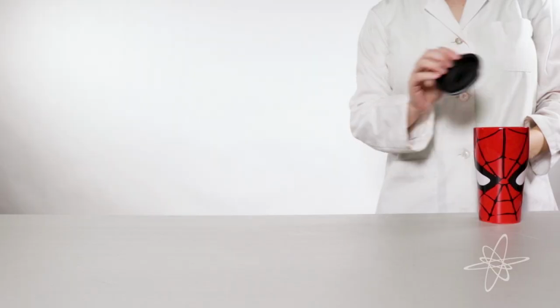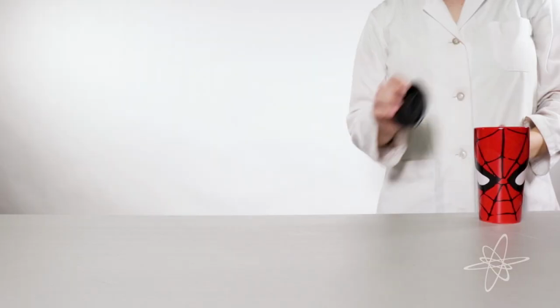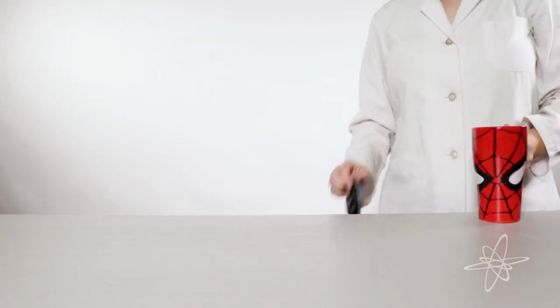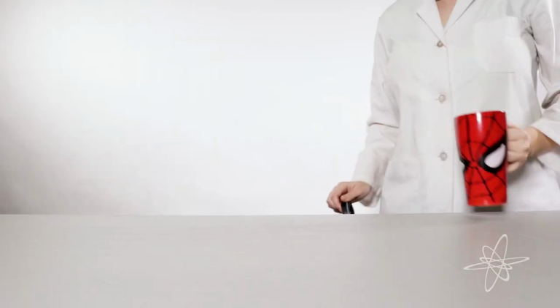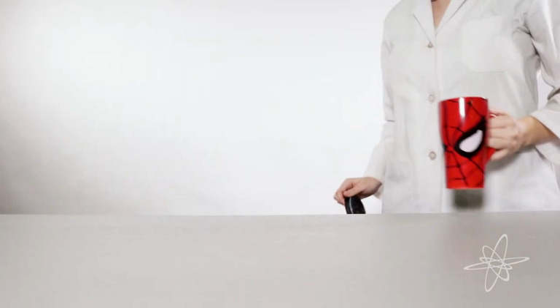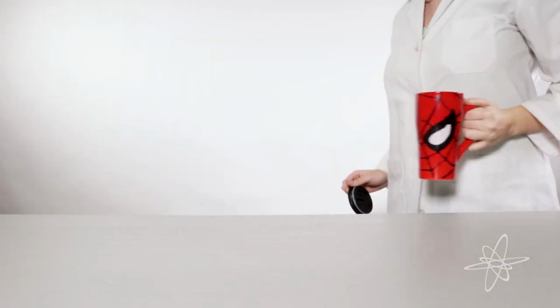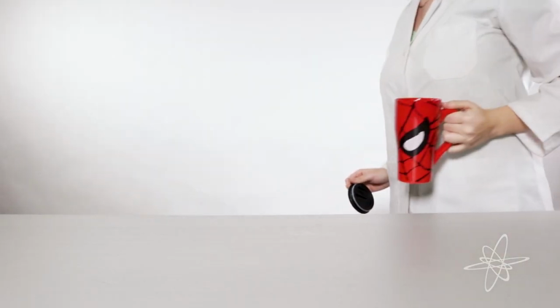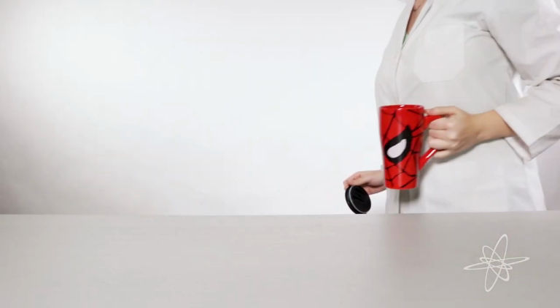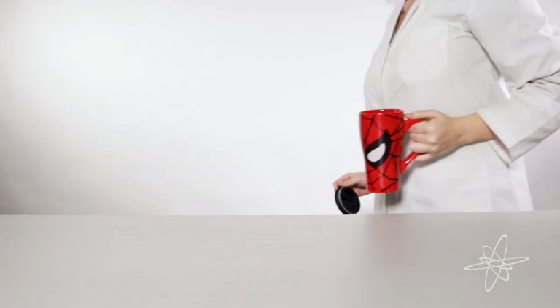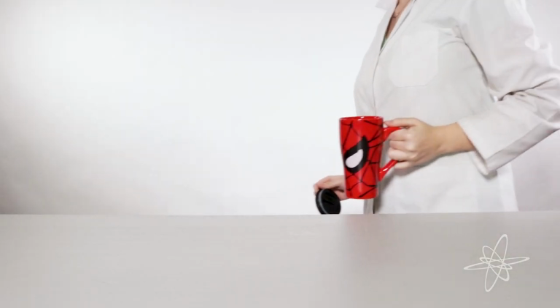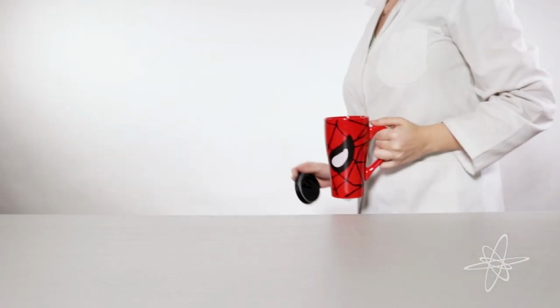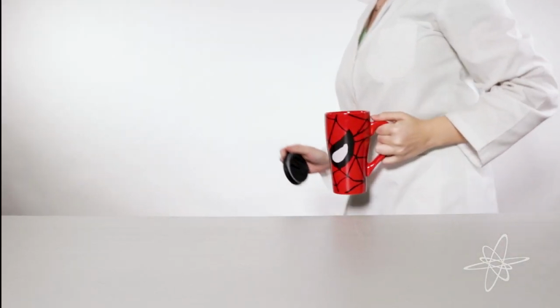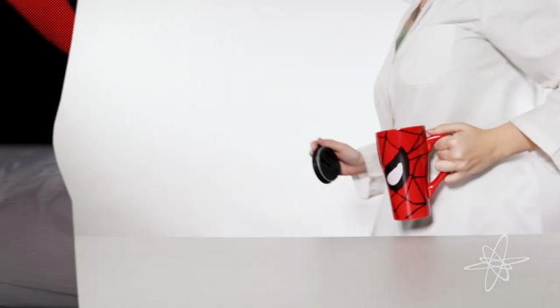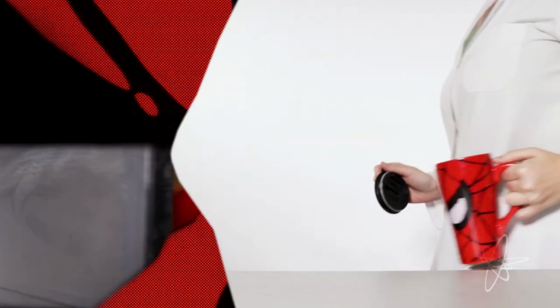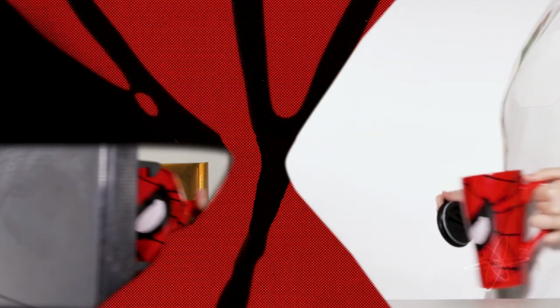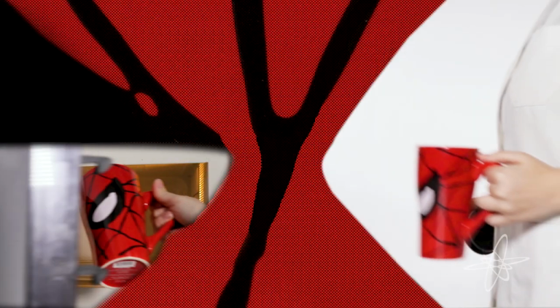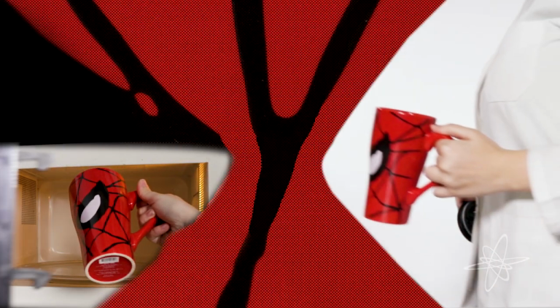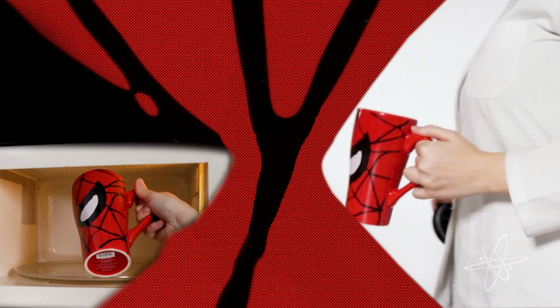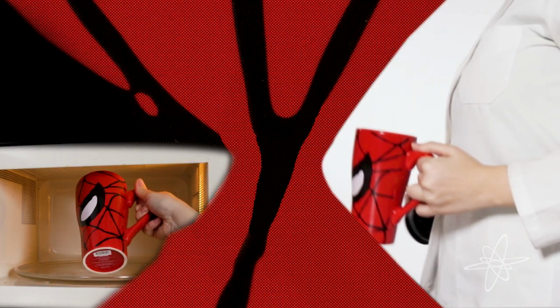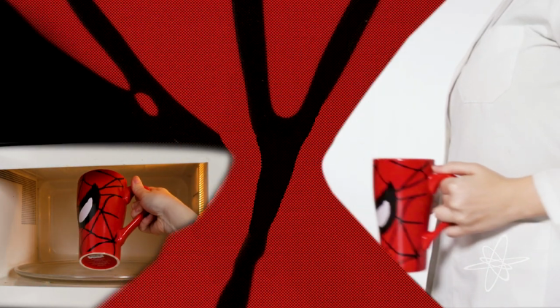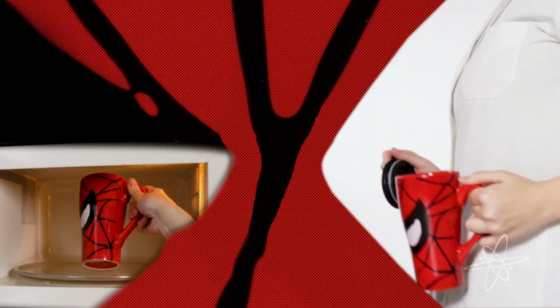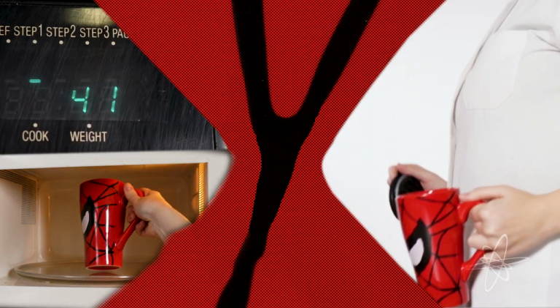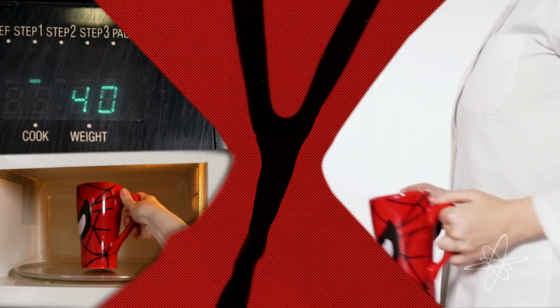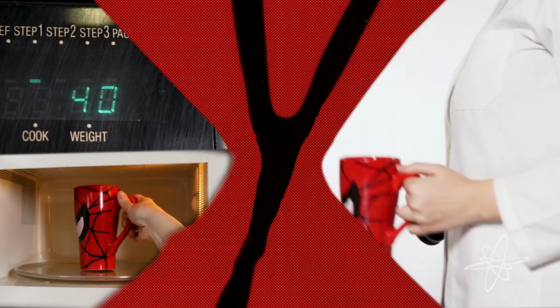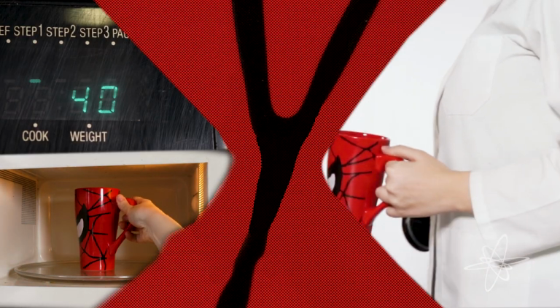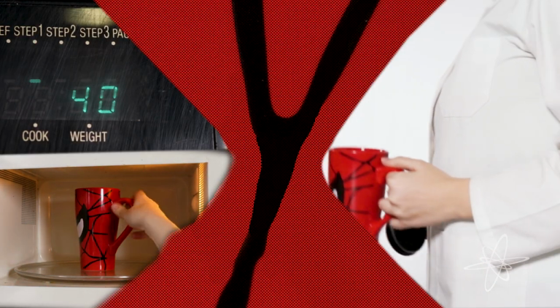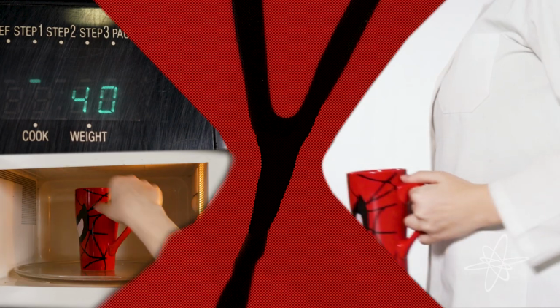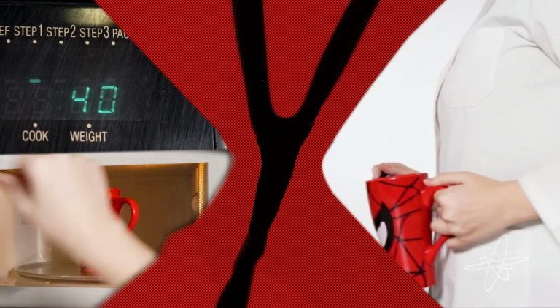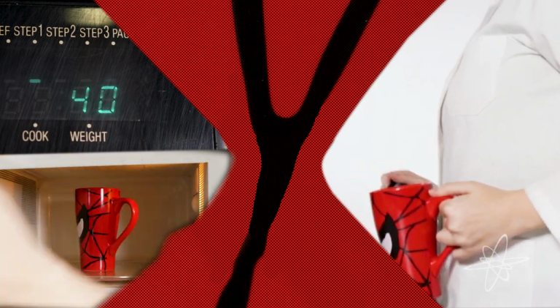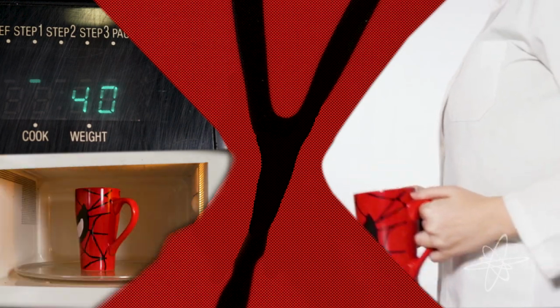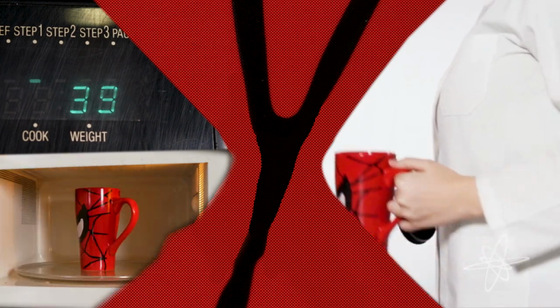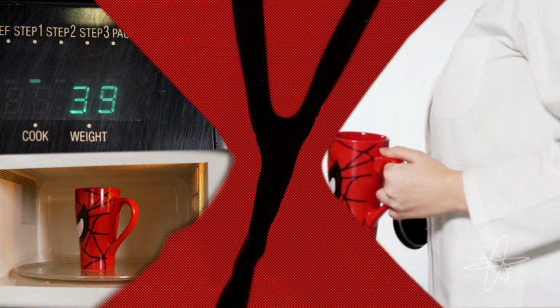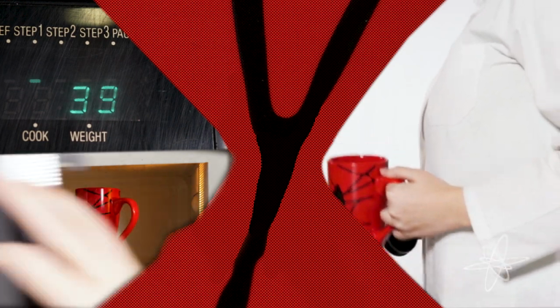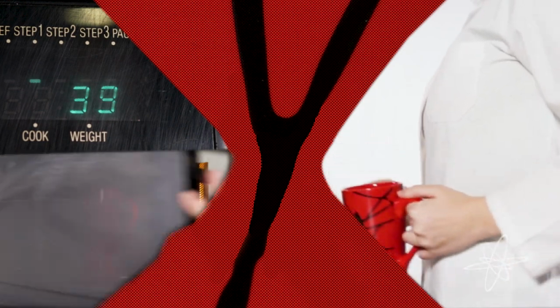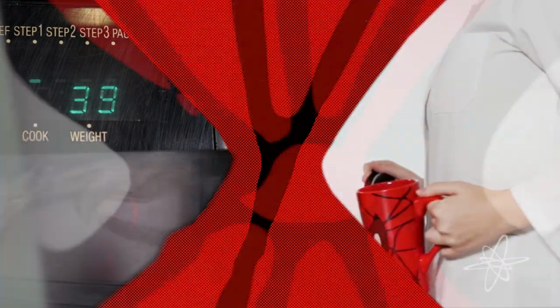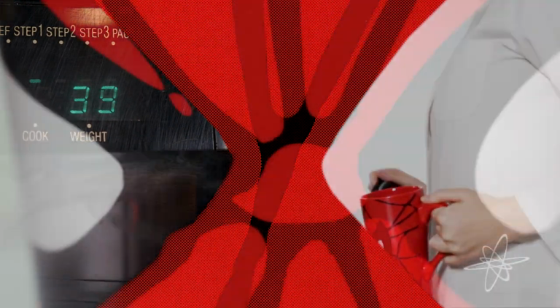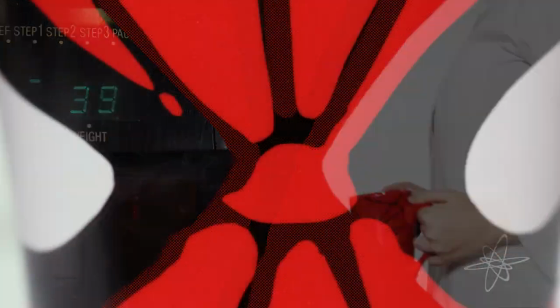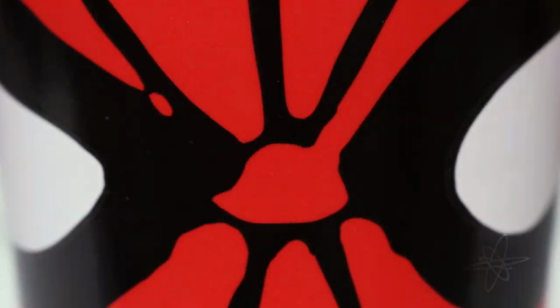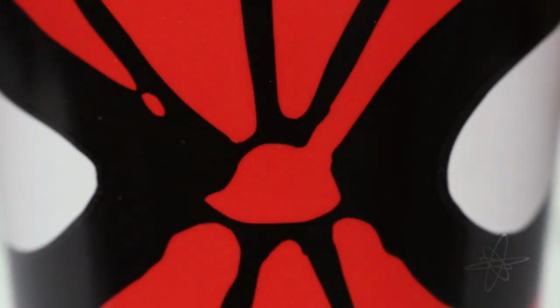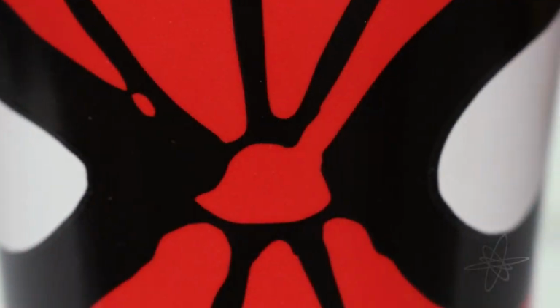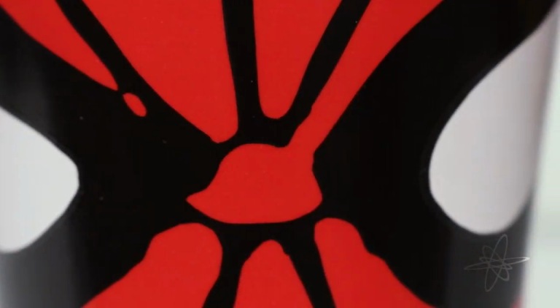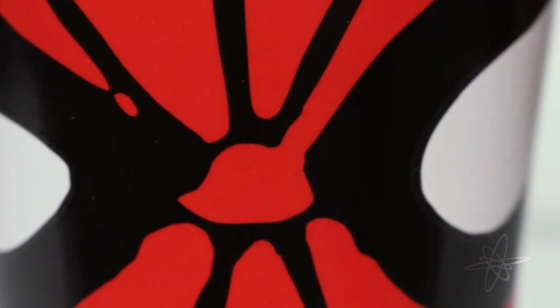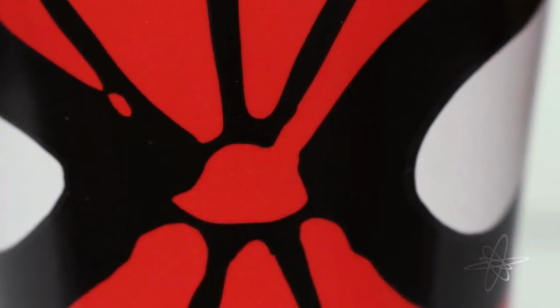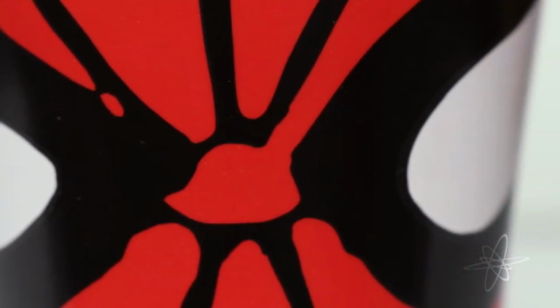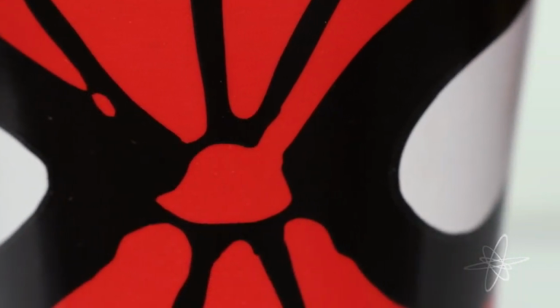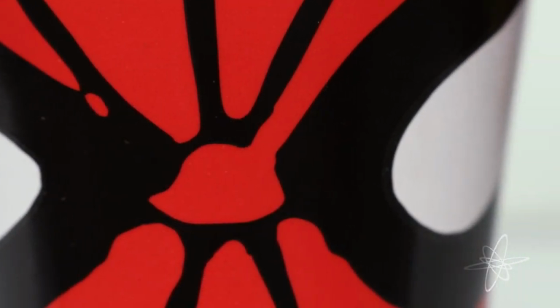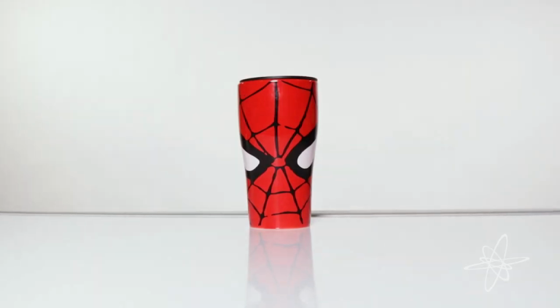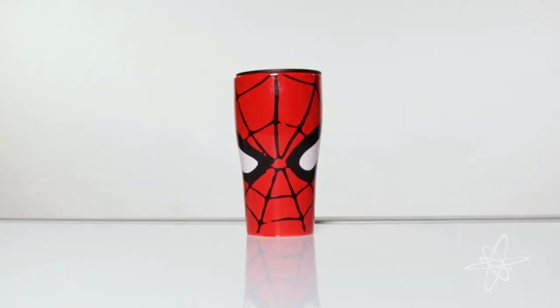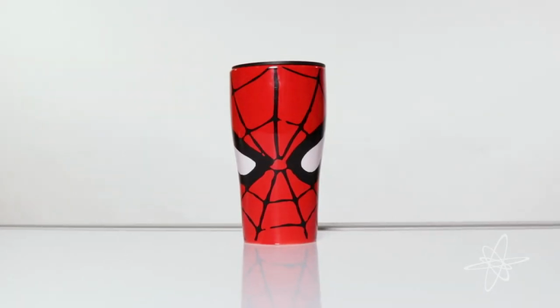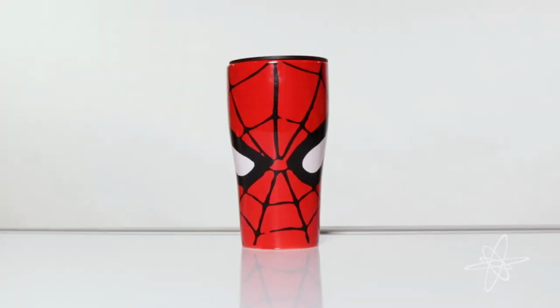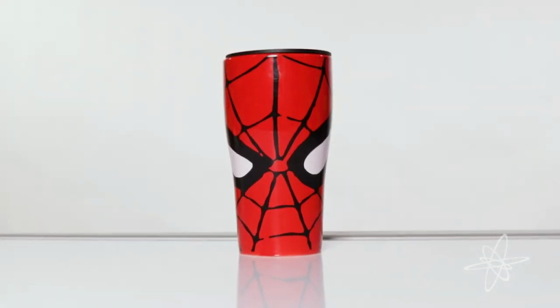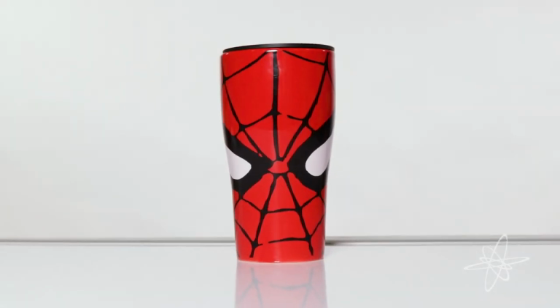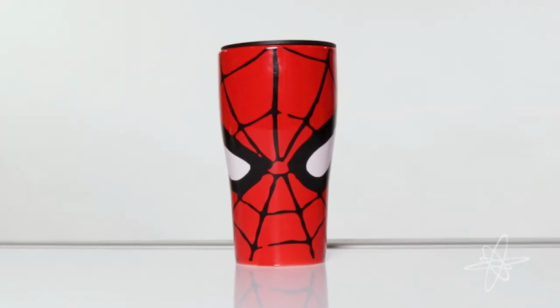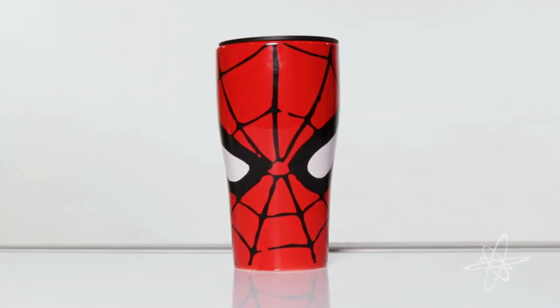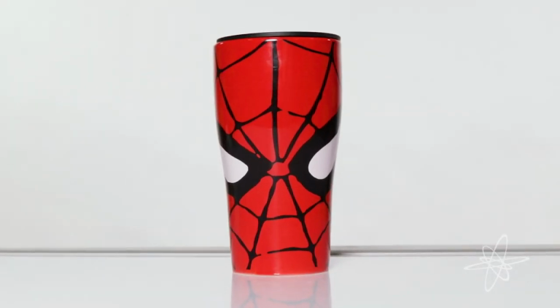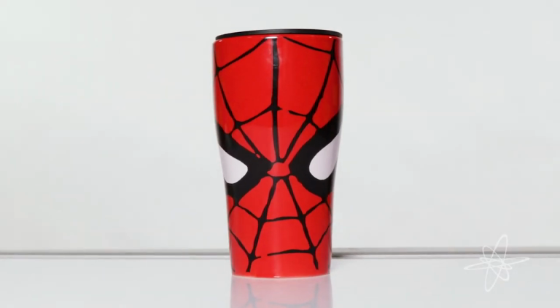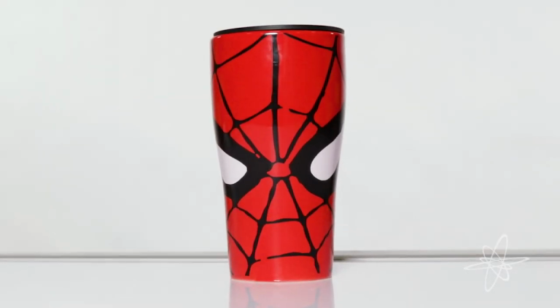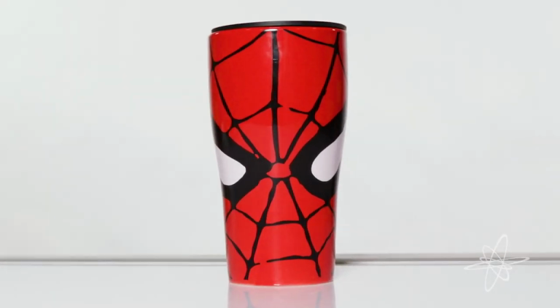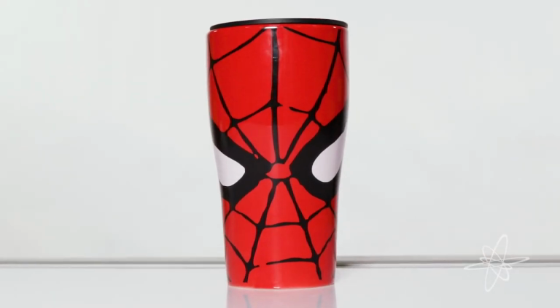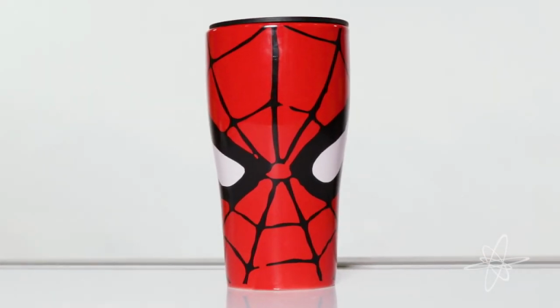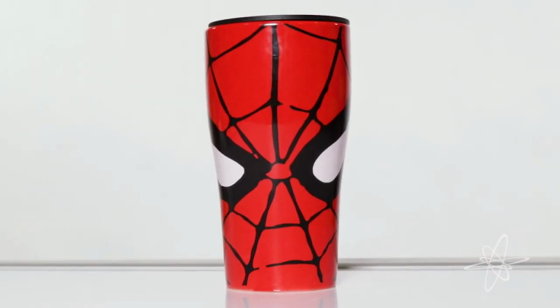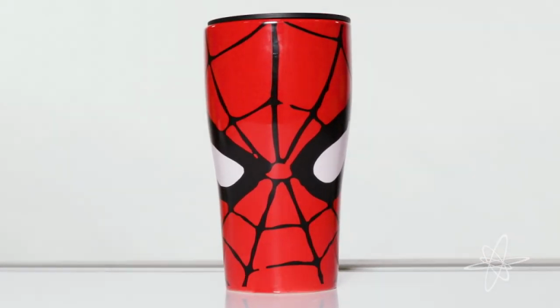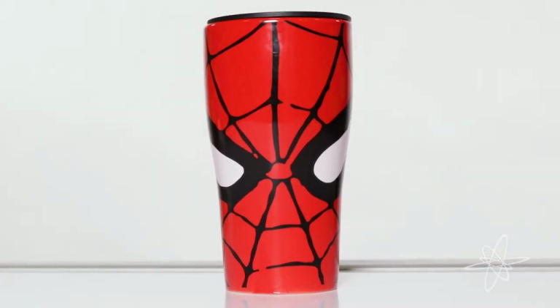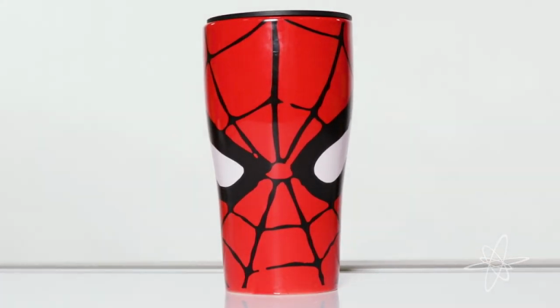This friendly neighborhood ceramic is safer than microwave and dishwasher. Look out! Here comes the Spider-Man Ceramic Travel Mug.